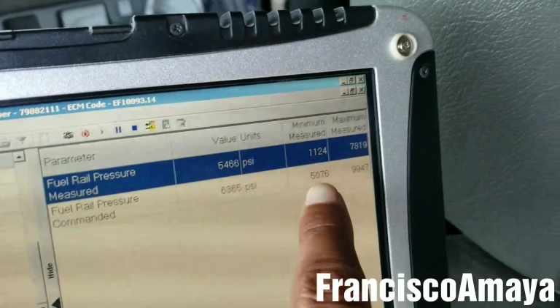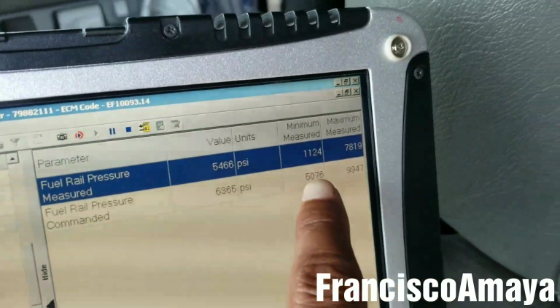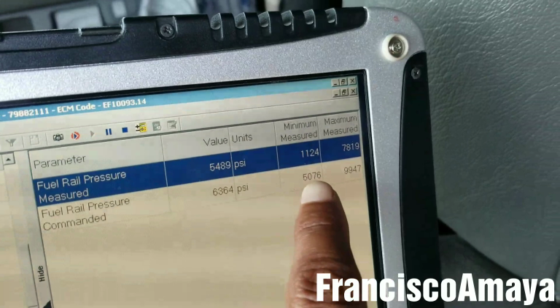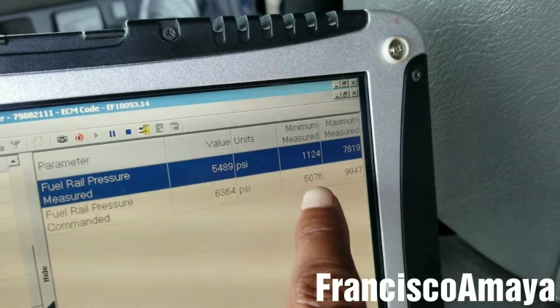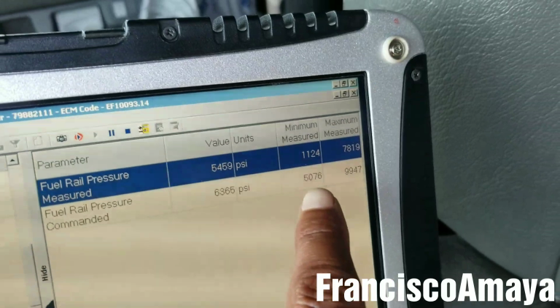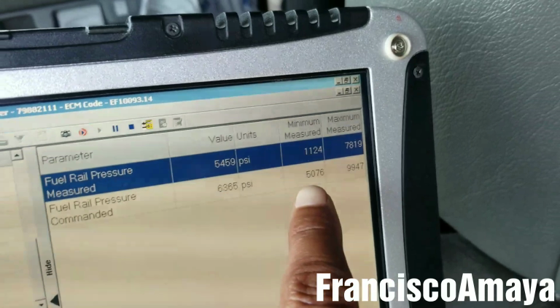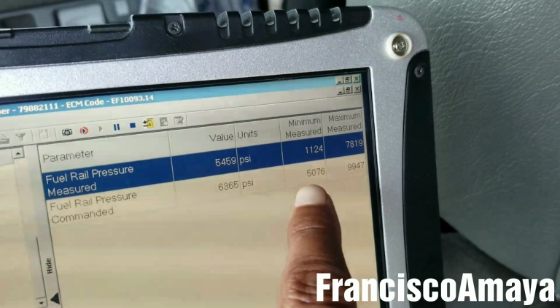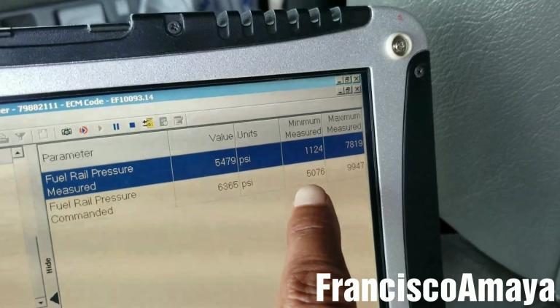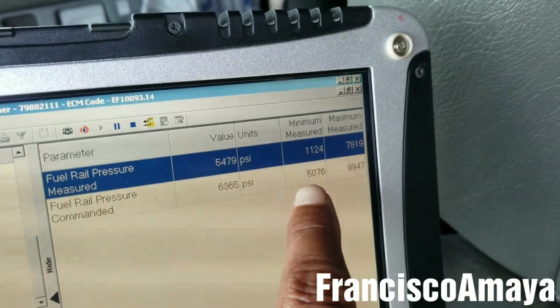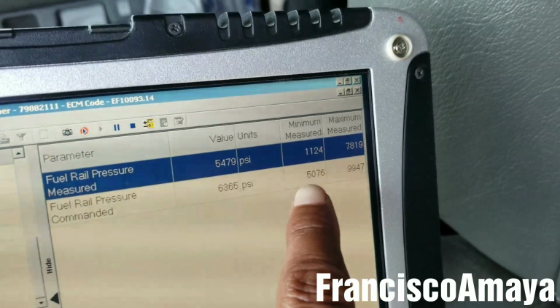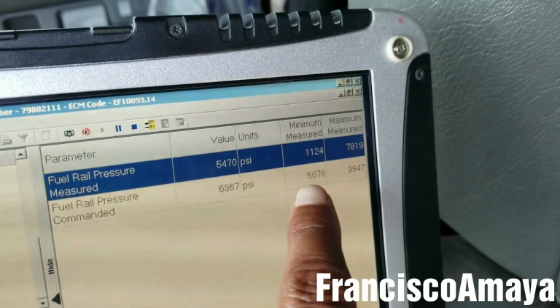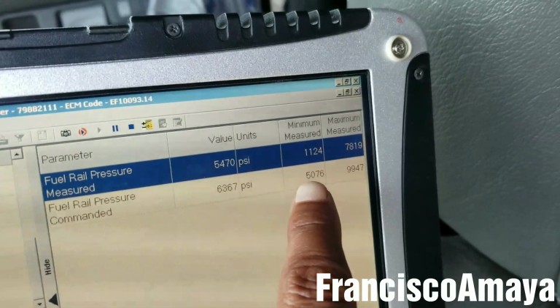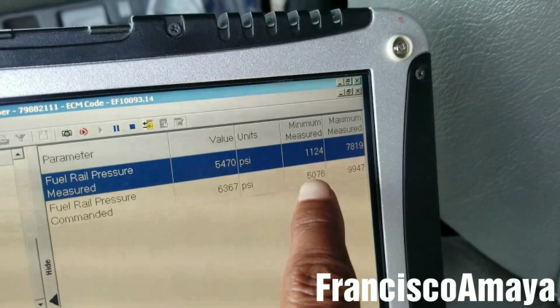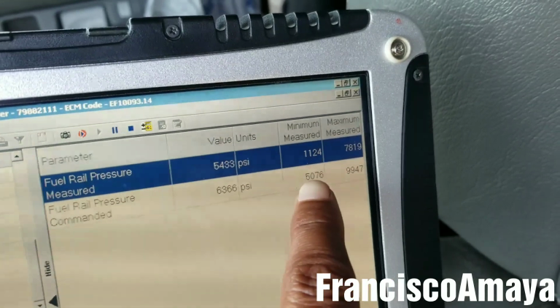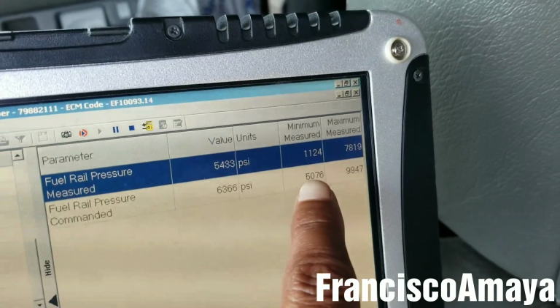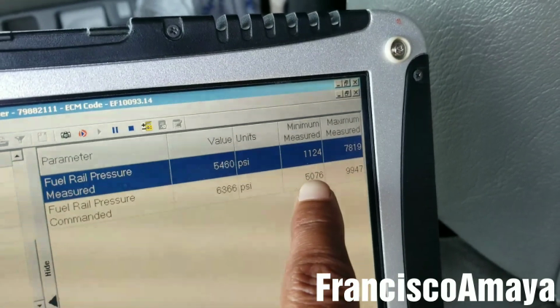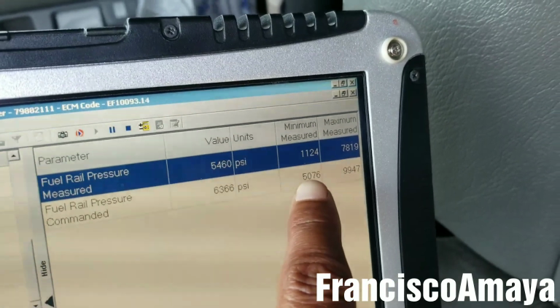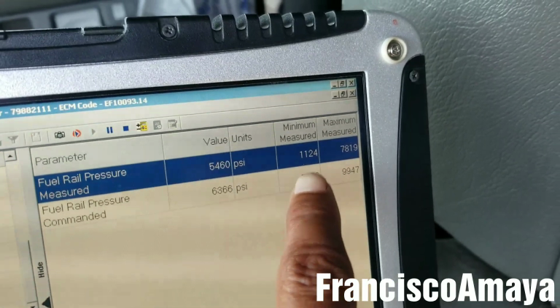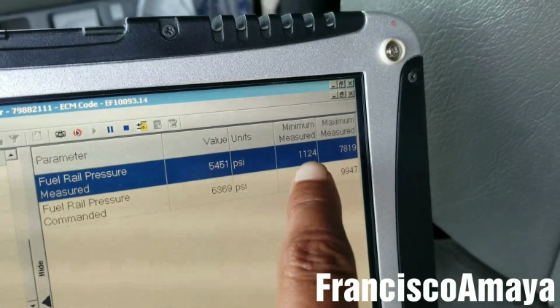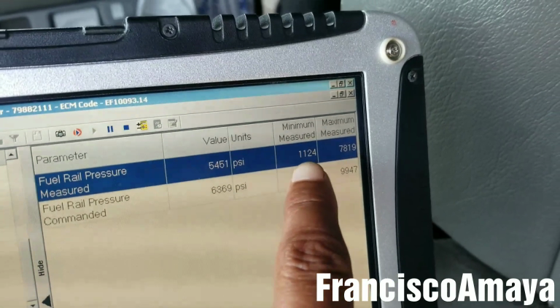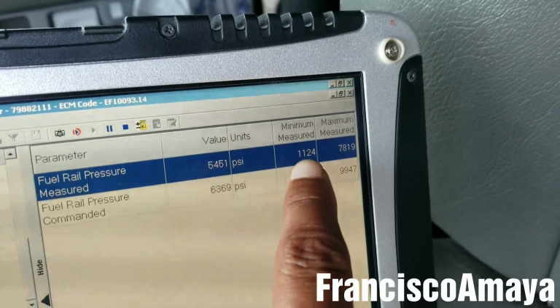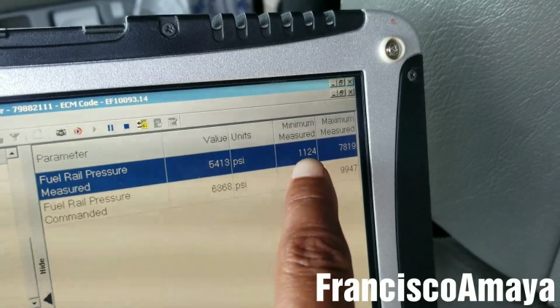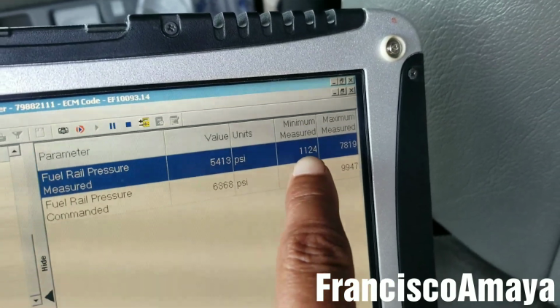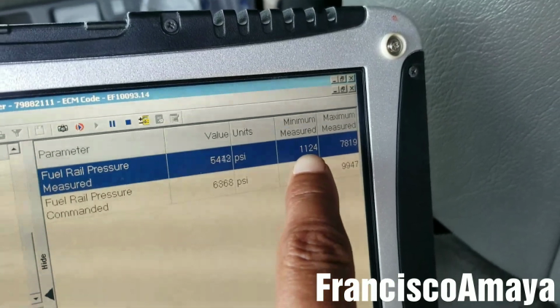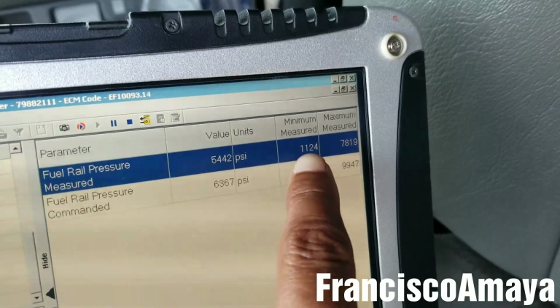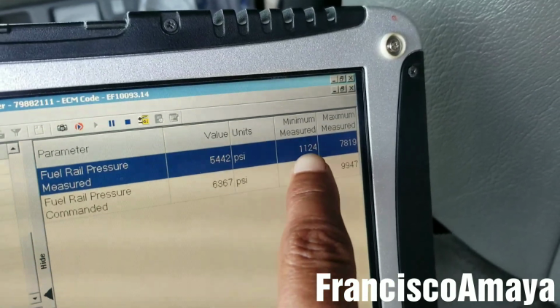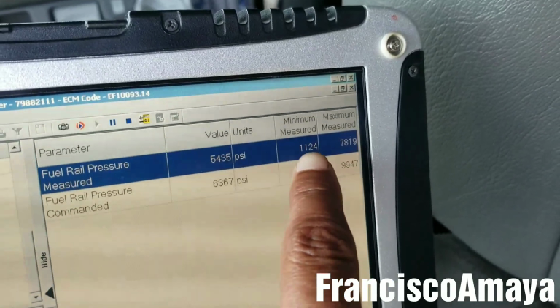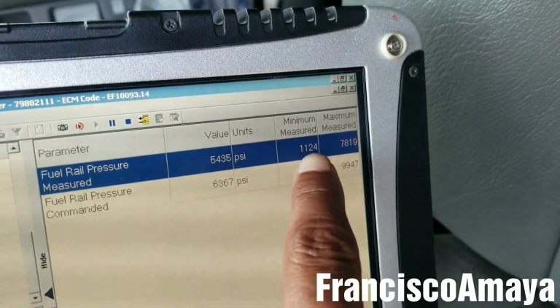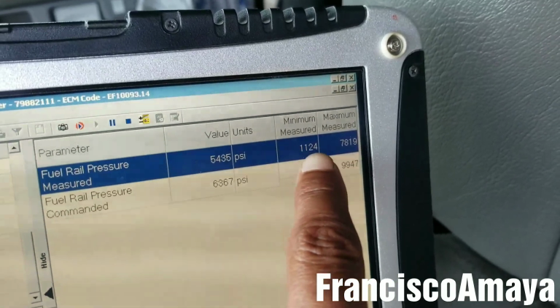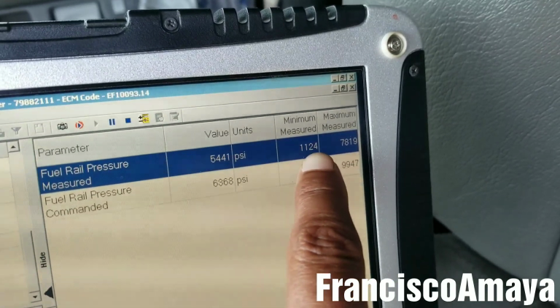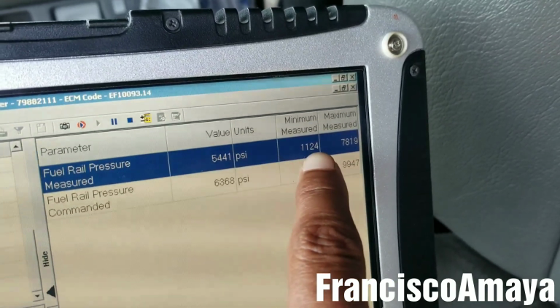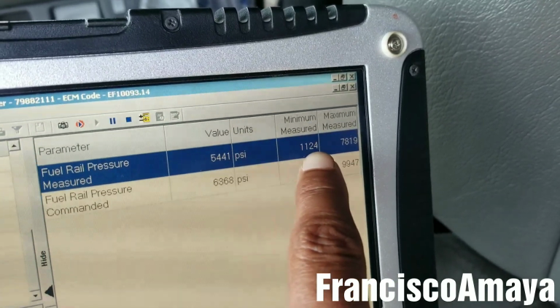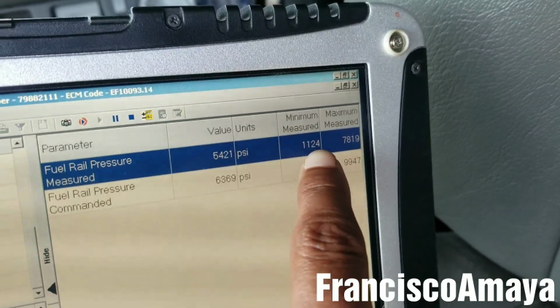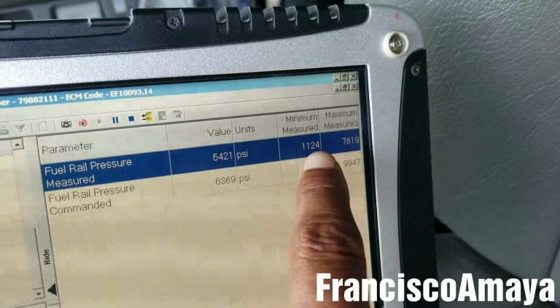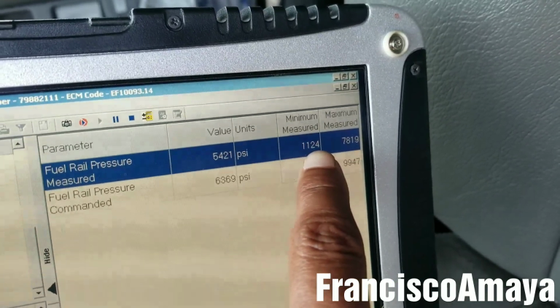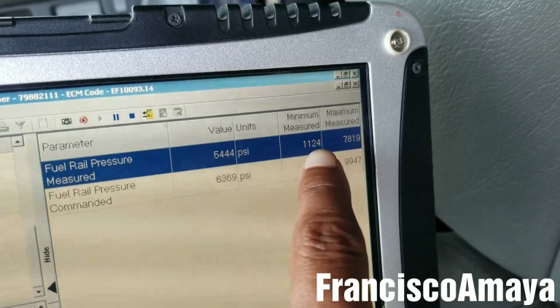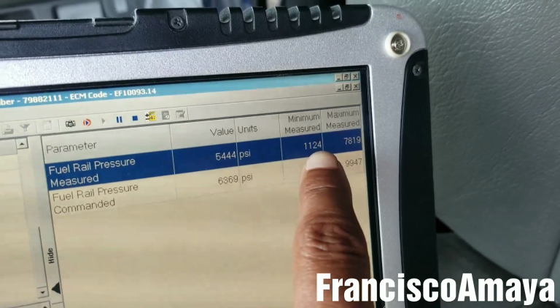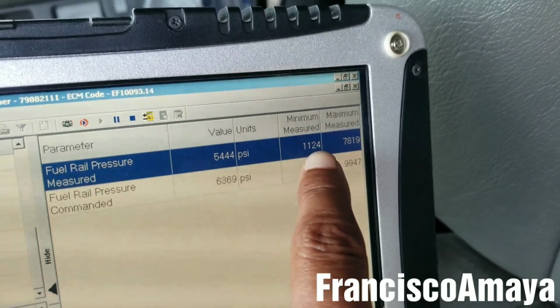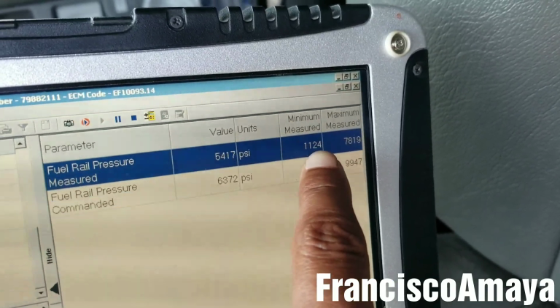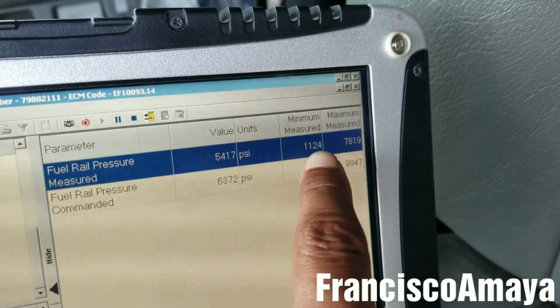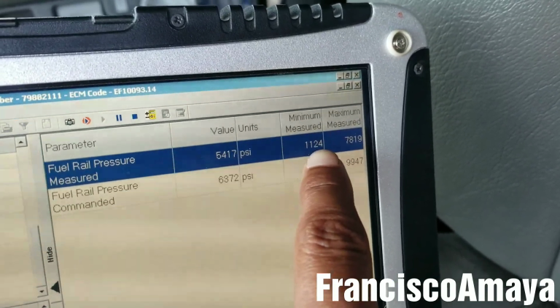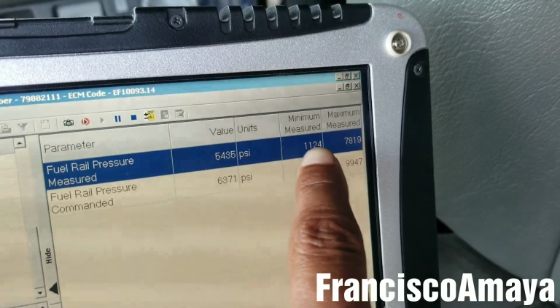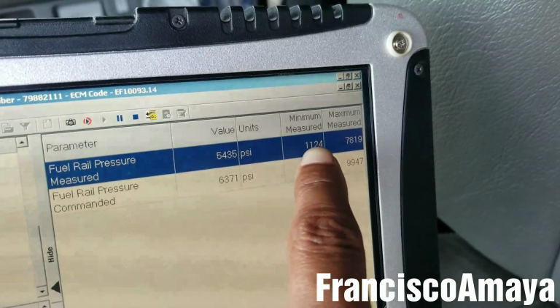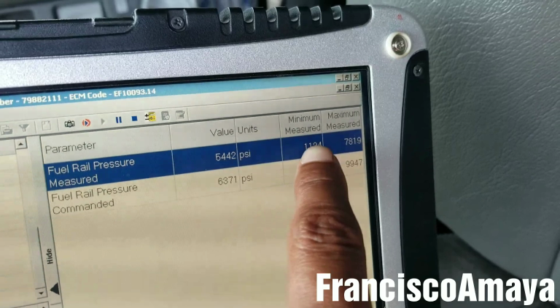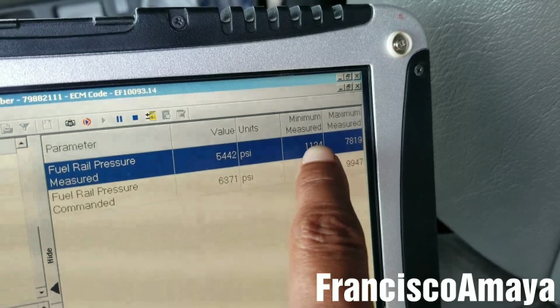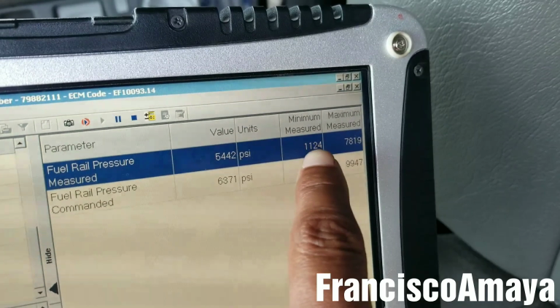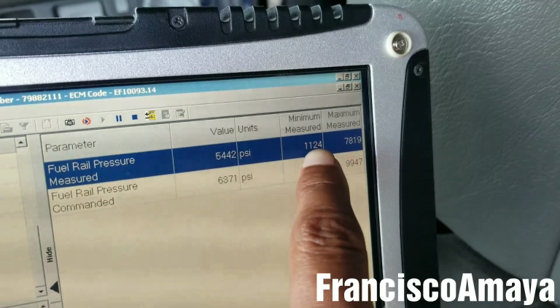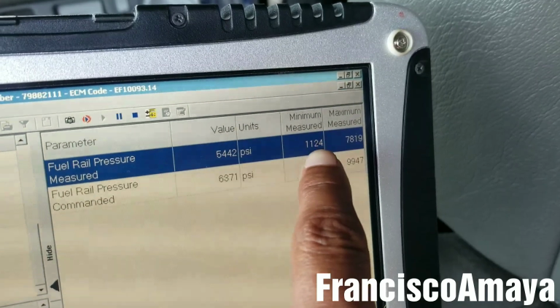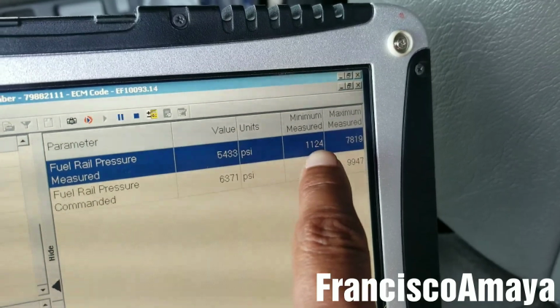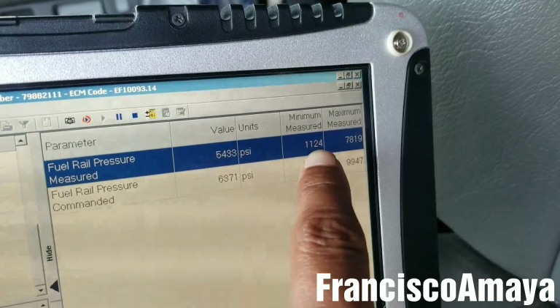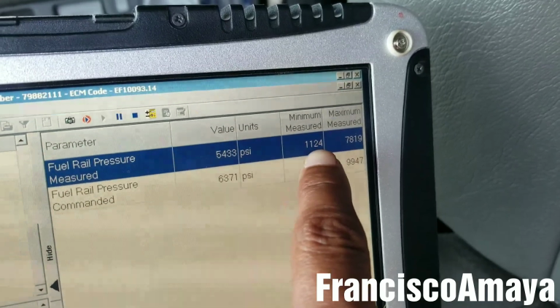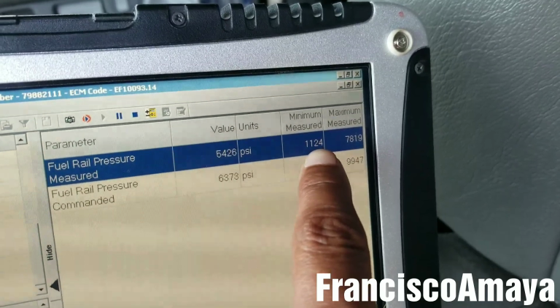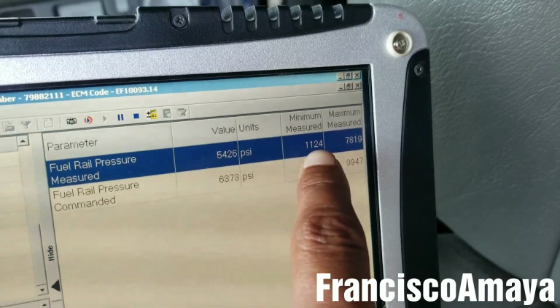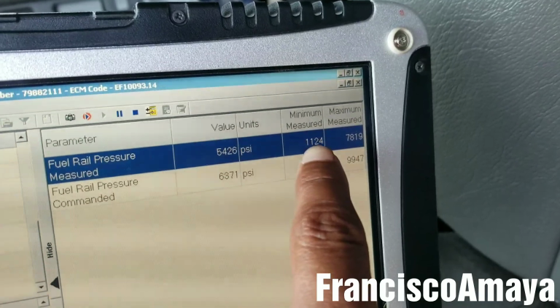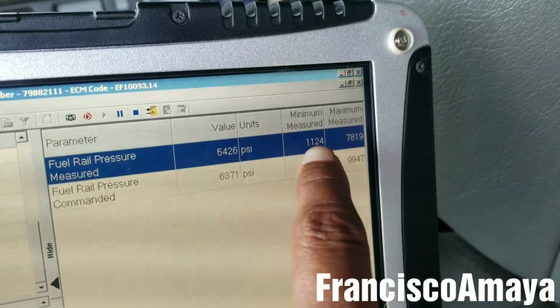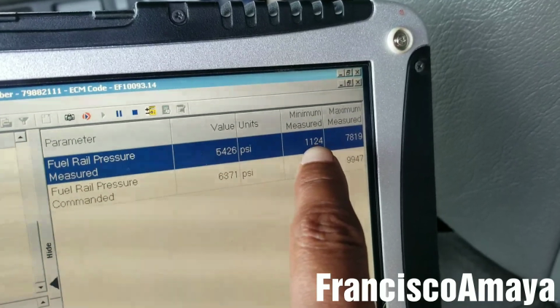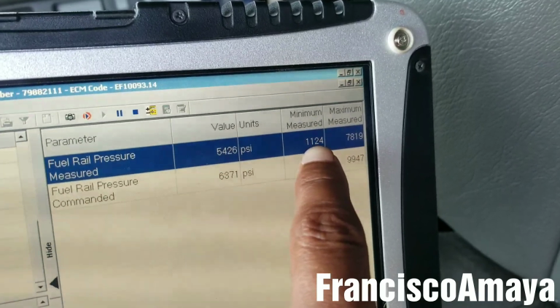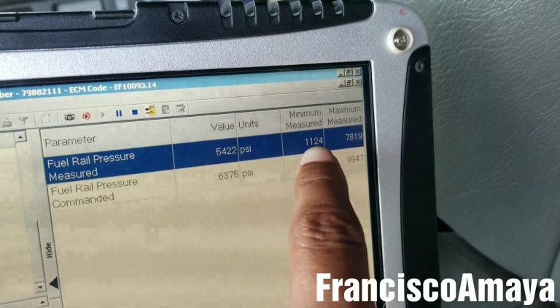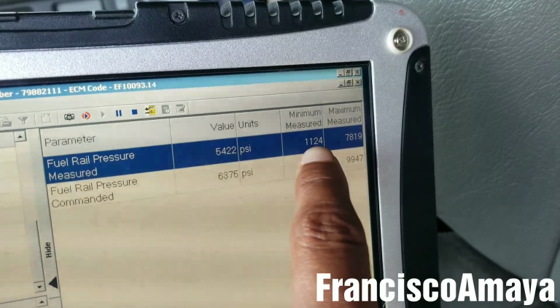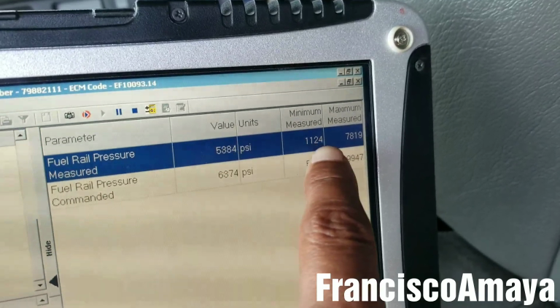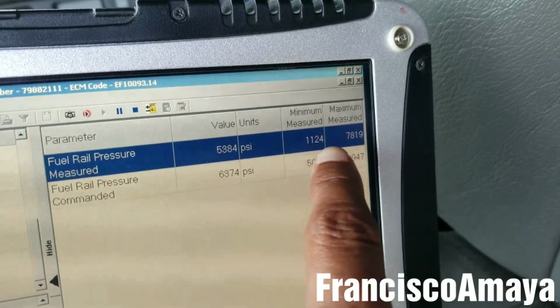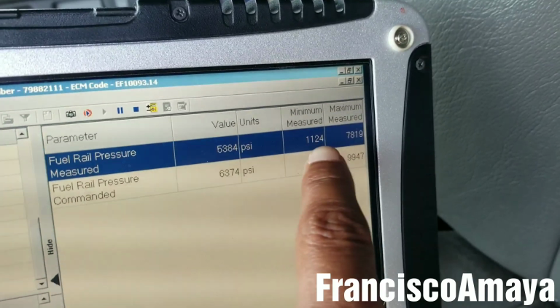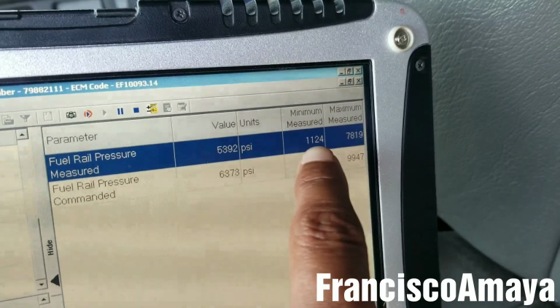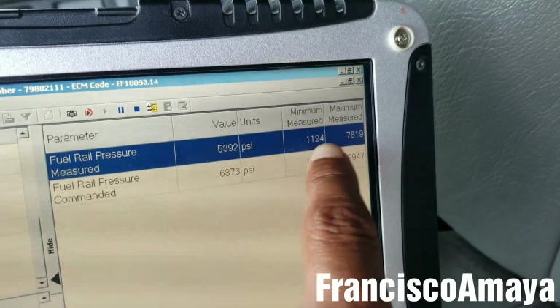We can see the reading over here — this is the command and this is the minimum fuel pressure the engine has that the computer has recorded.